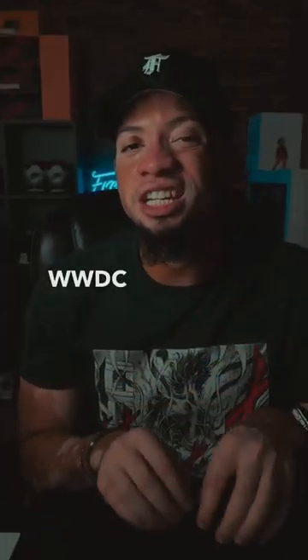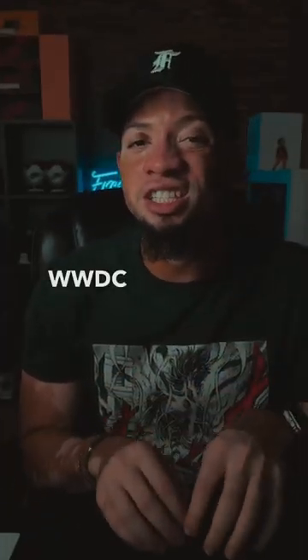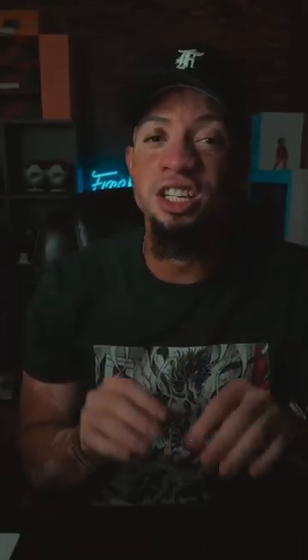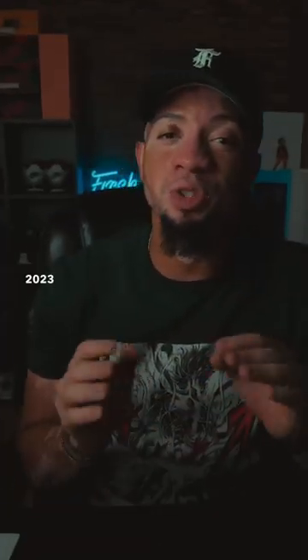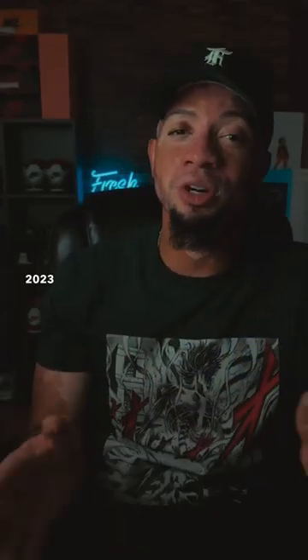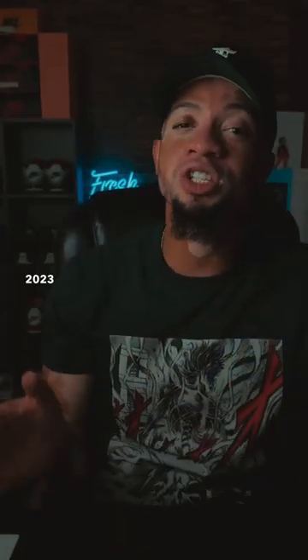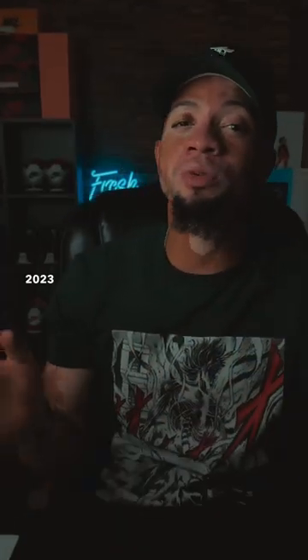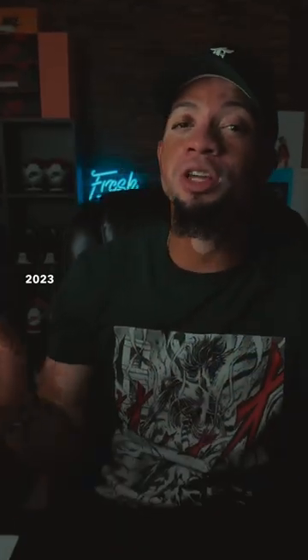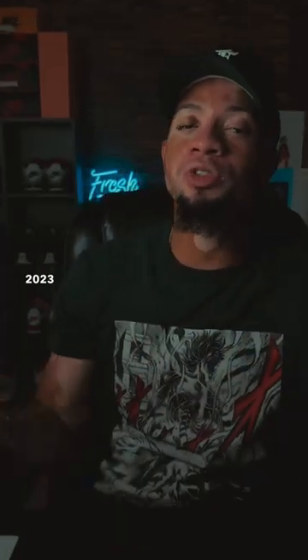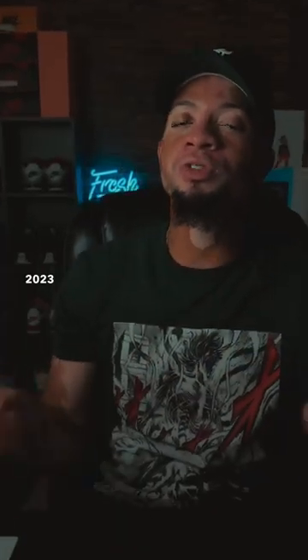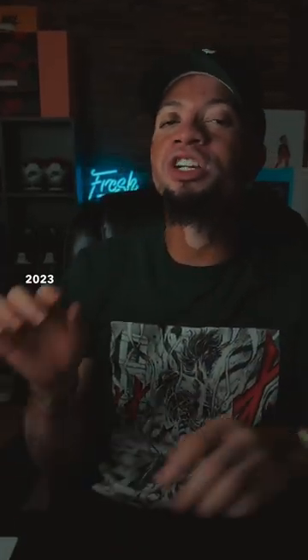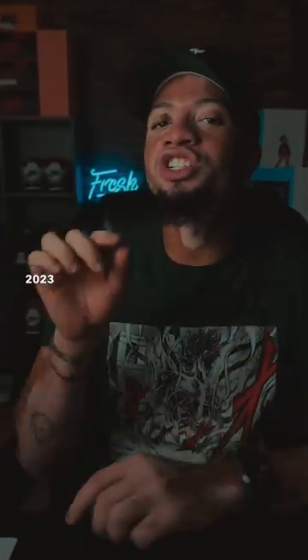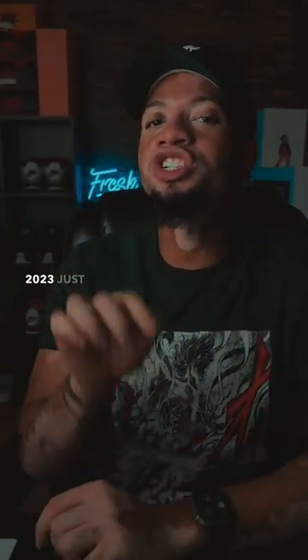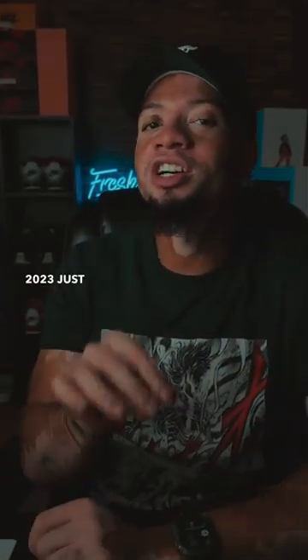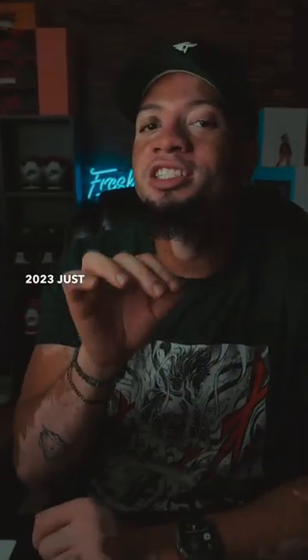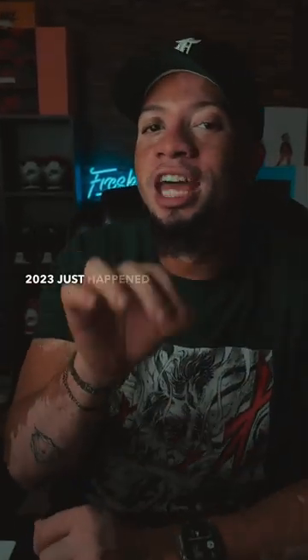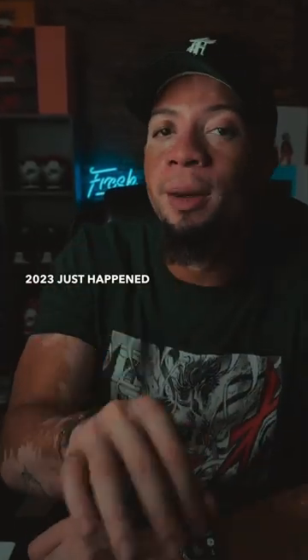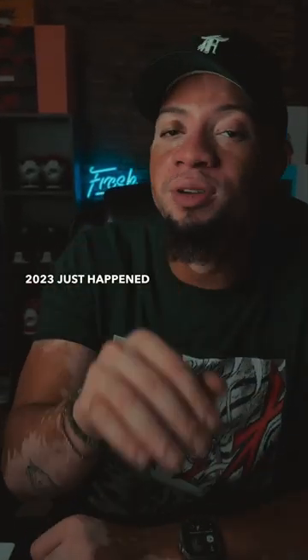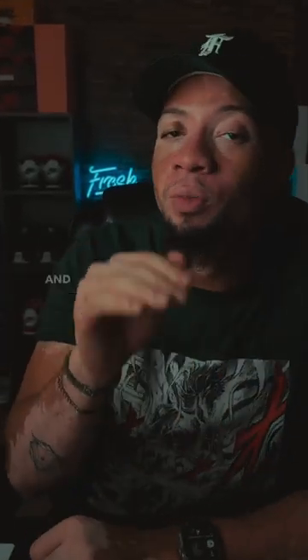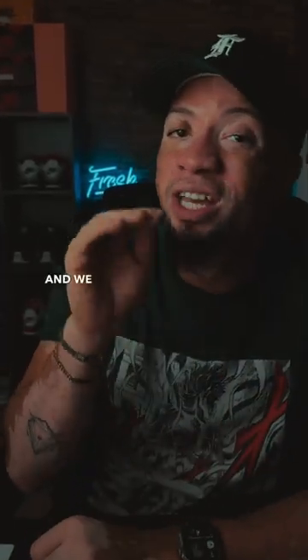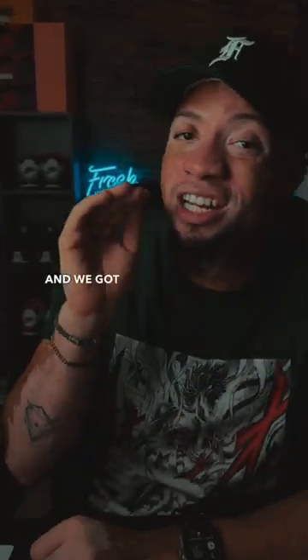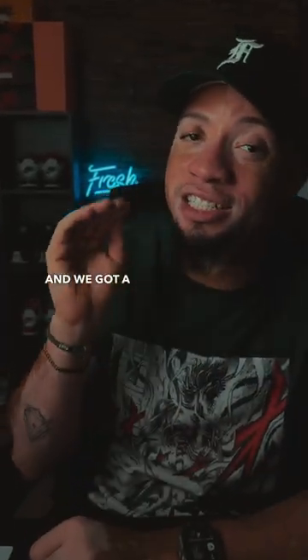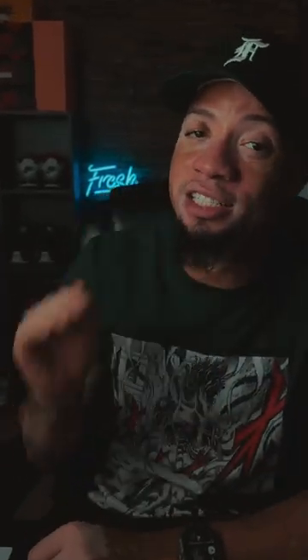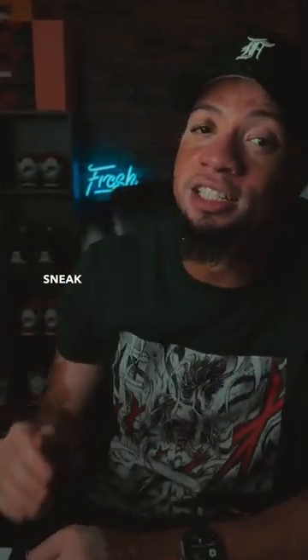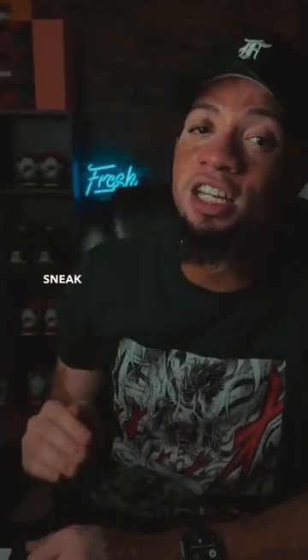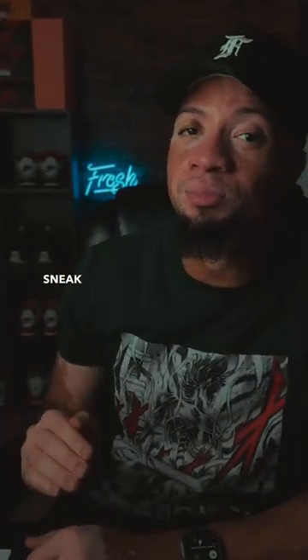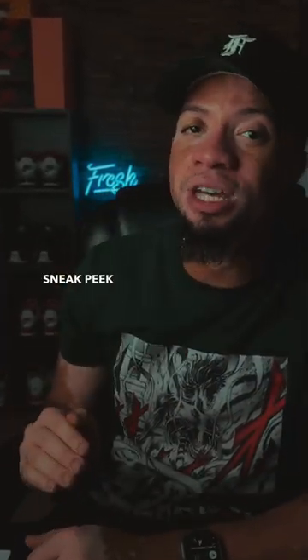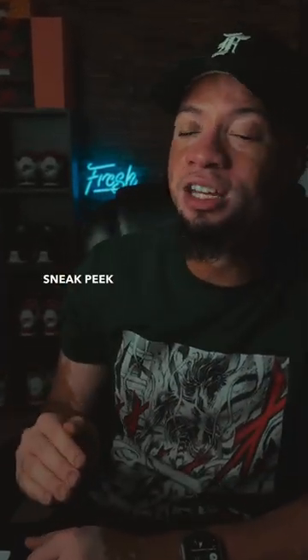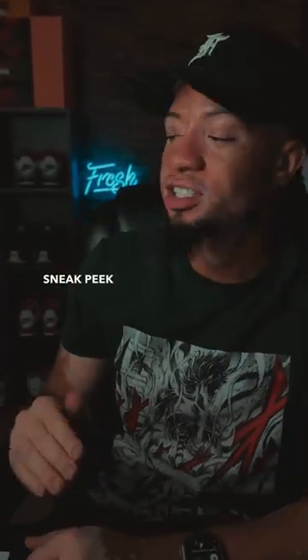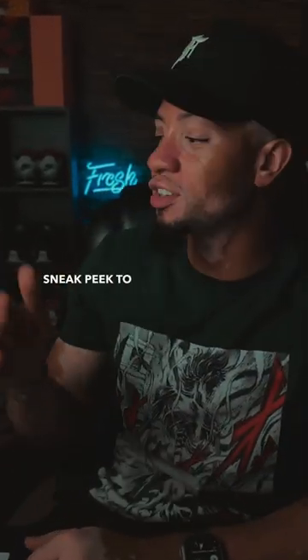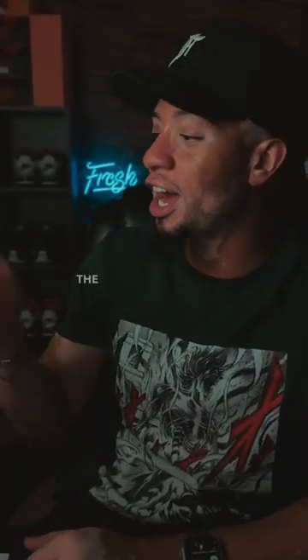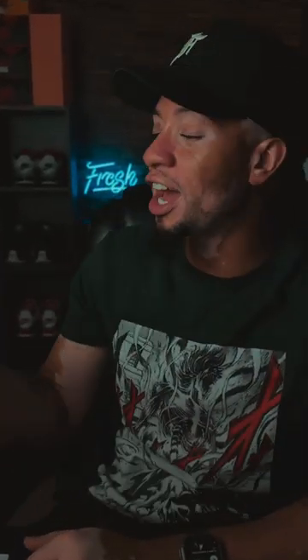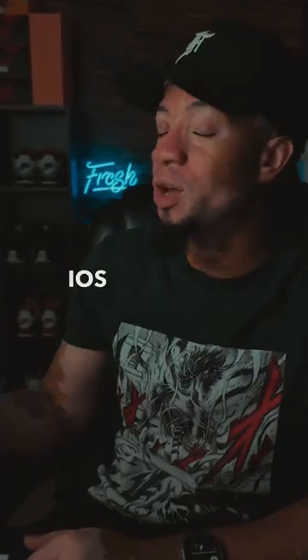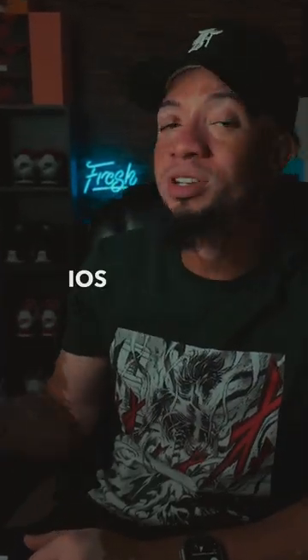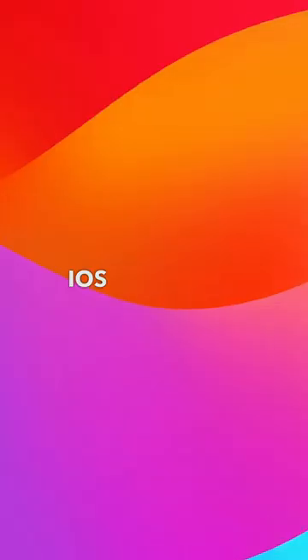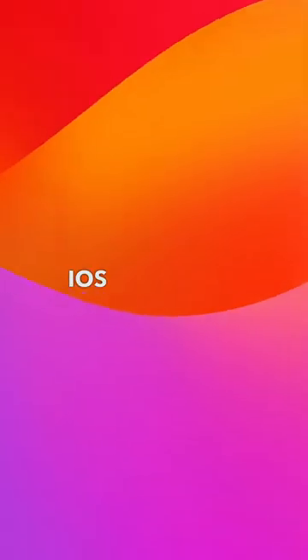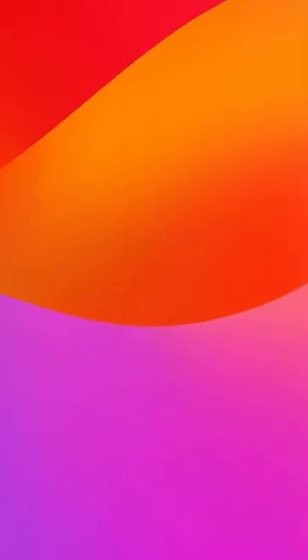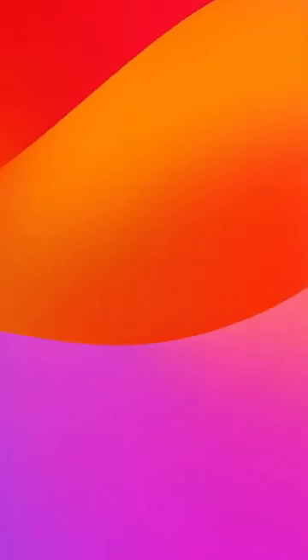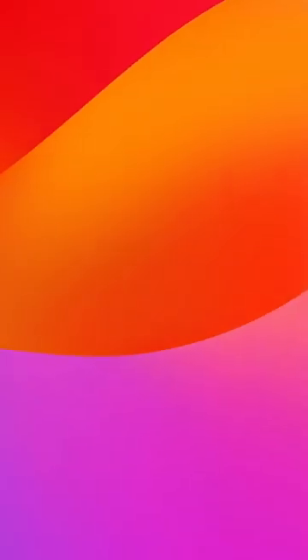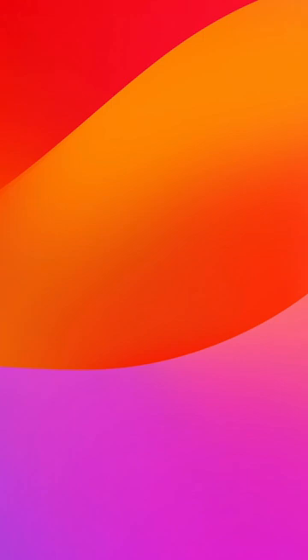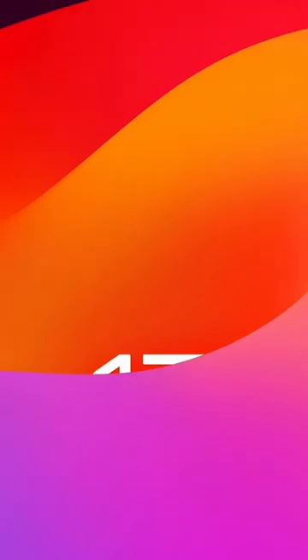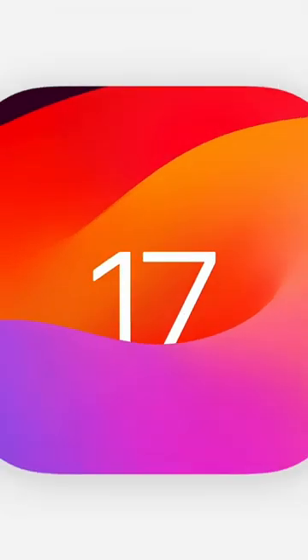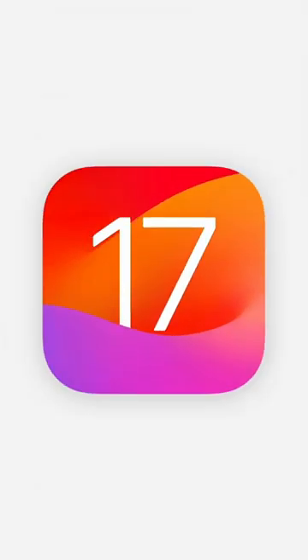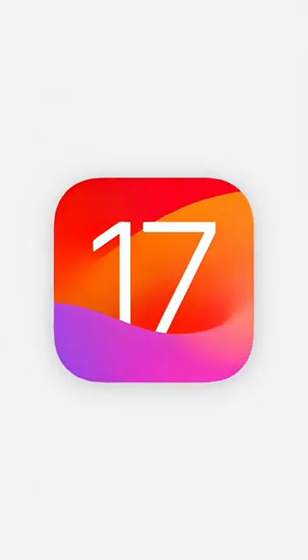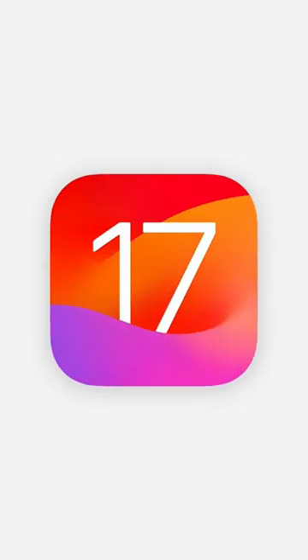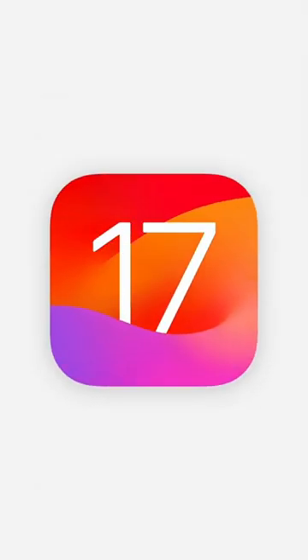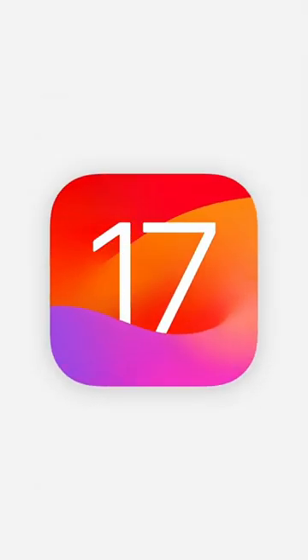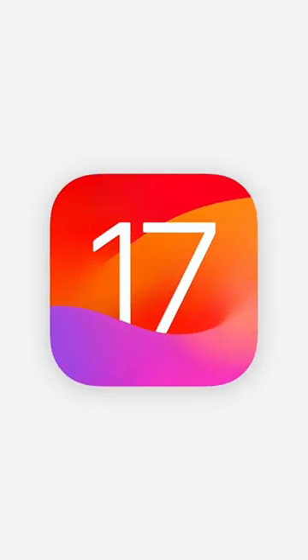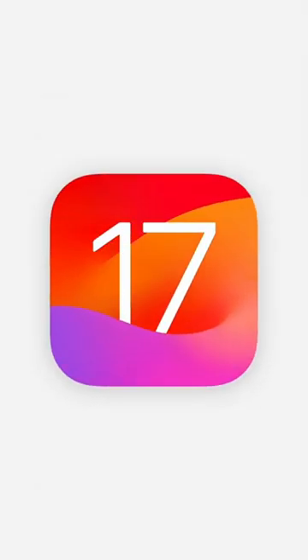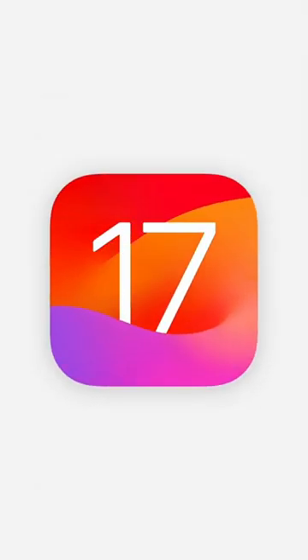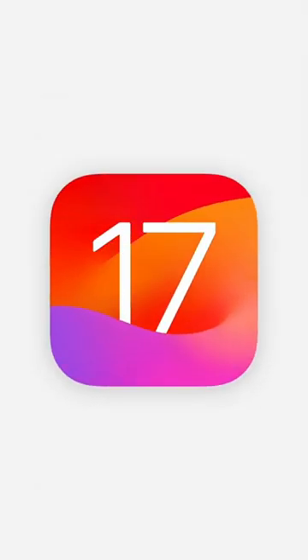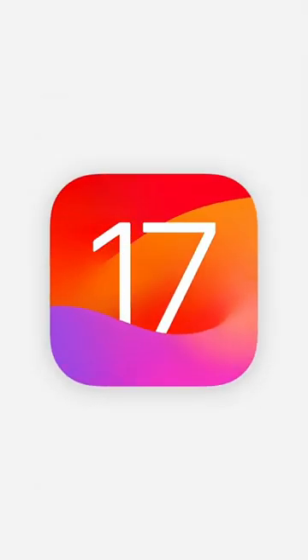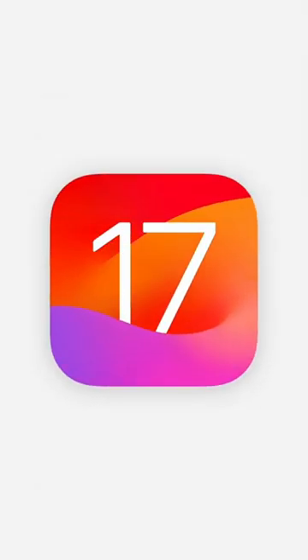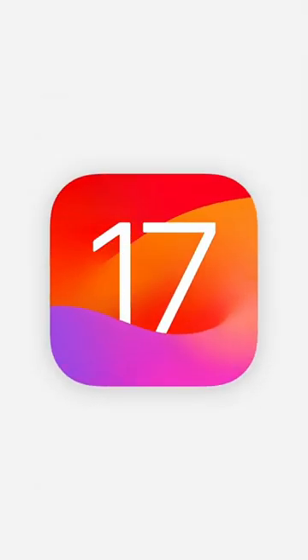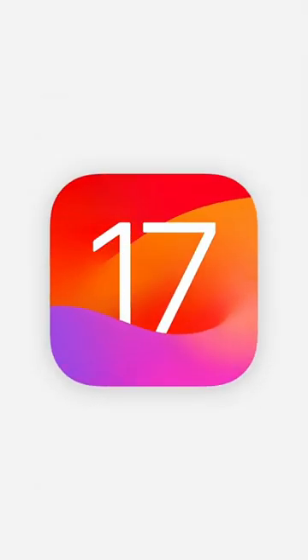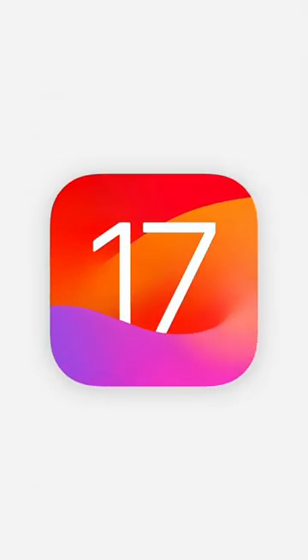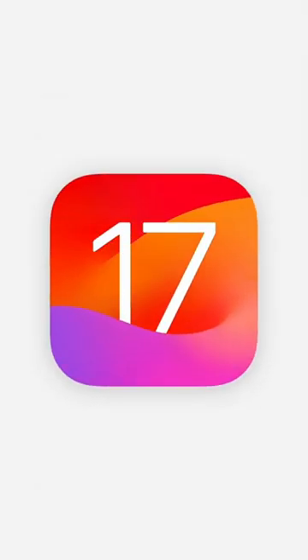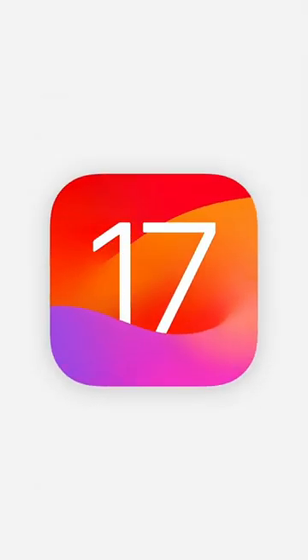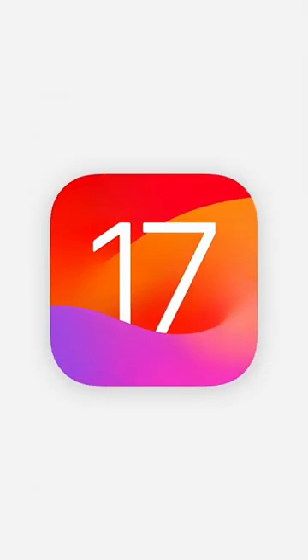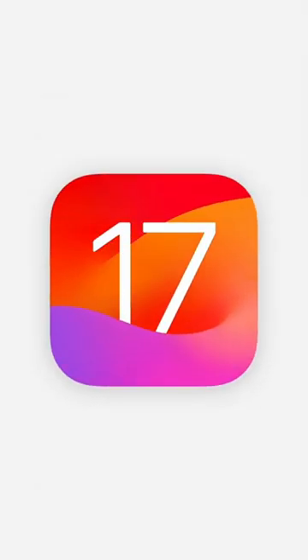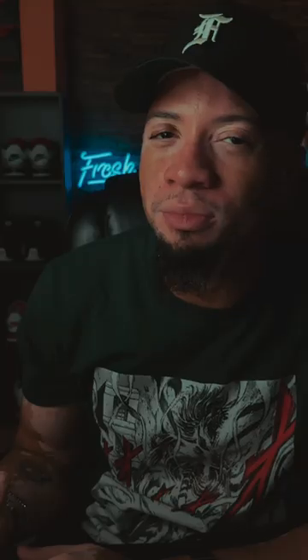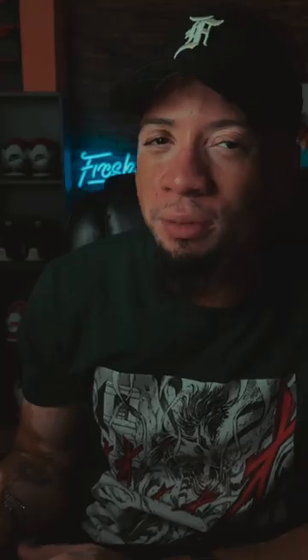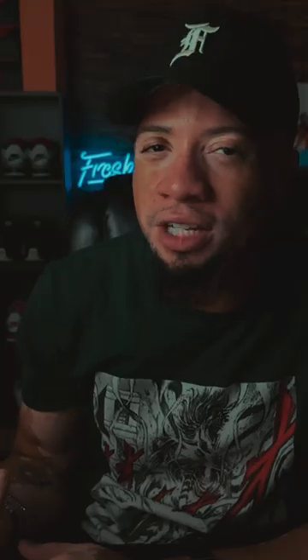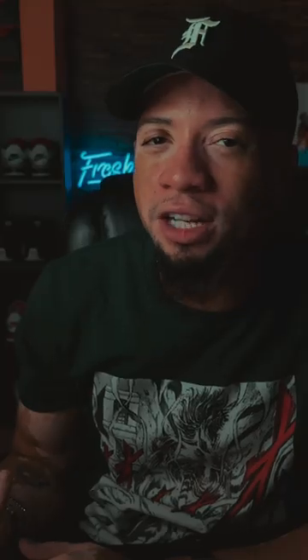WWDC 2023 just happened and we got a sneak peek at iOS 17 that's coming this fall, and the phone app got some updates.